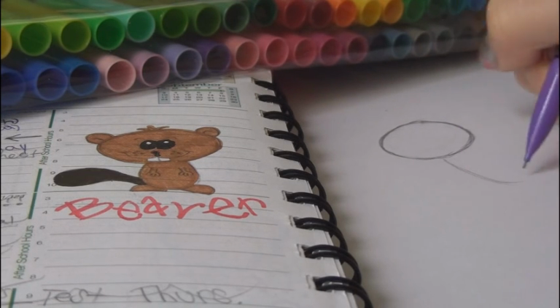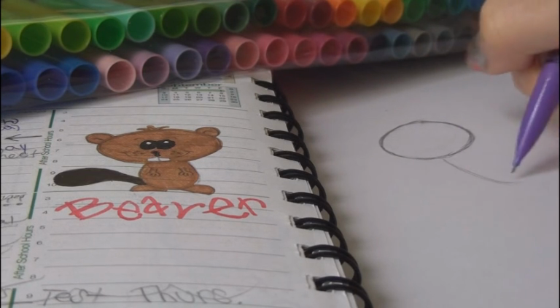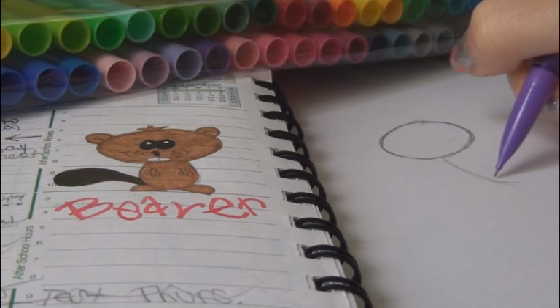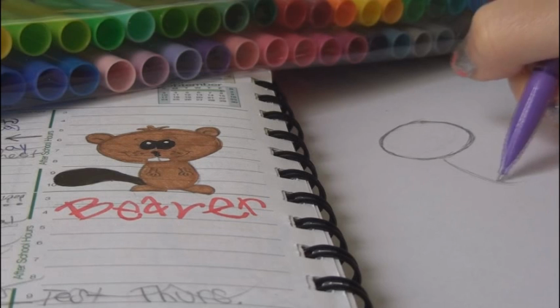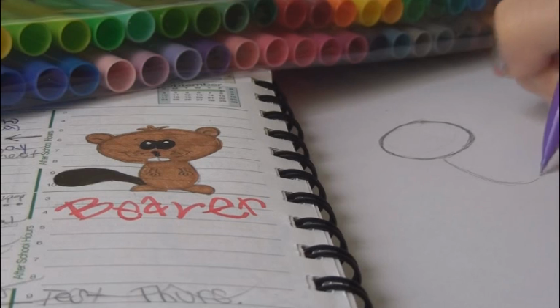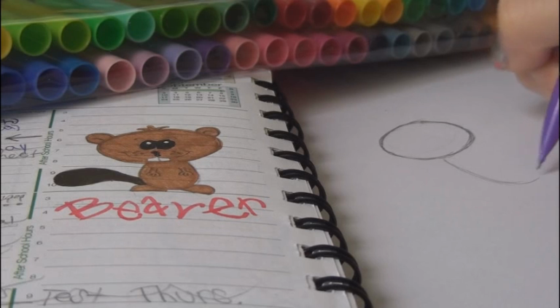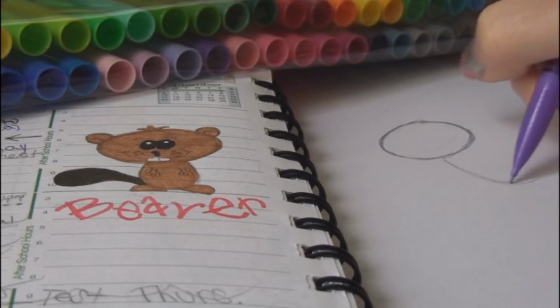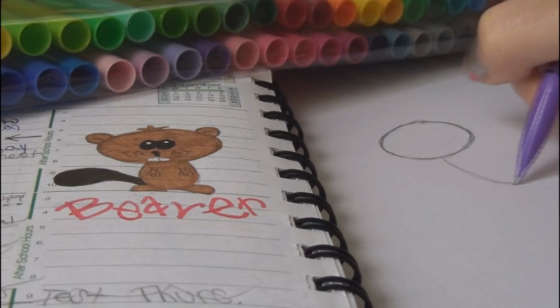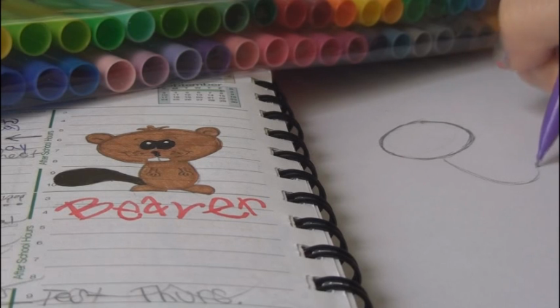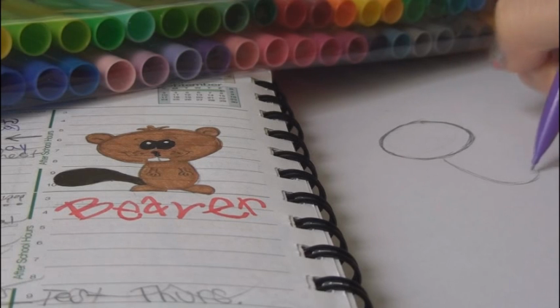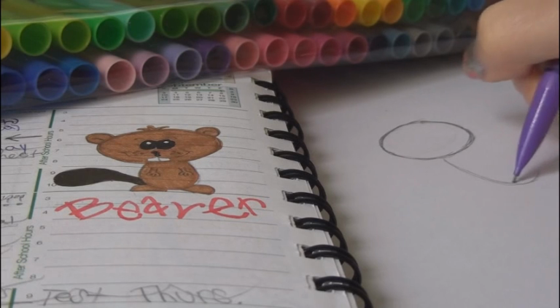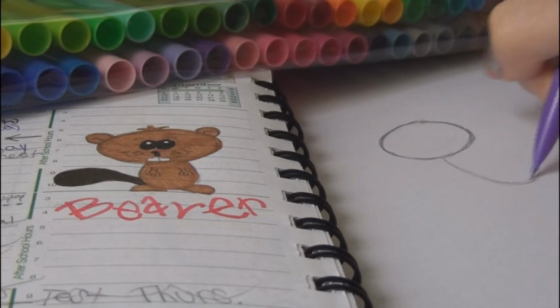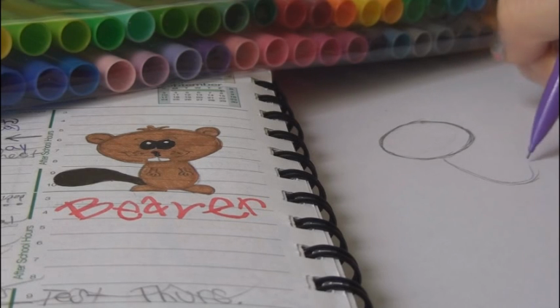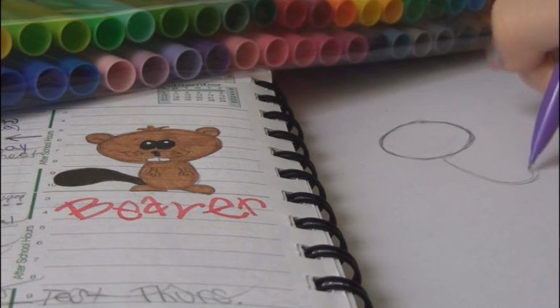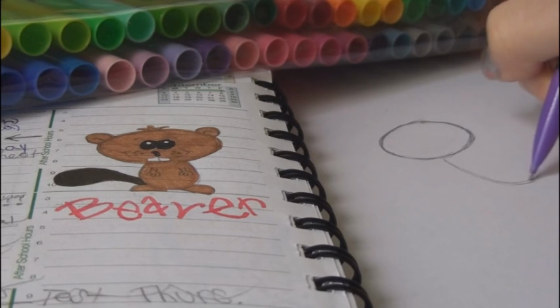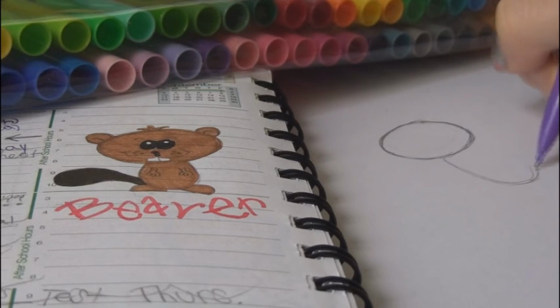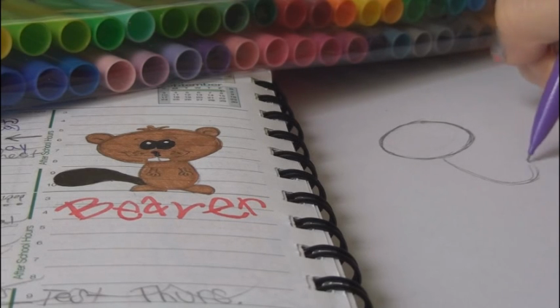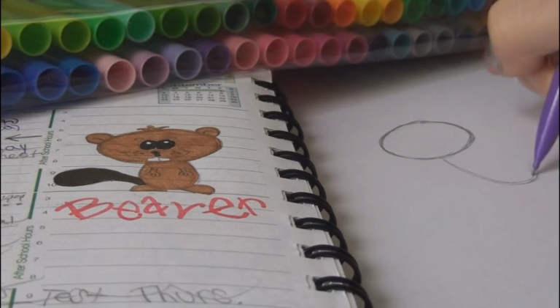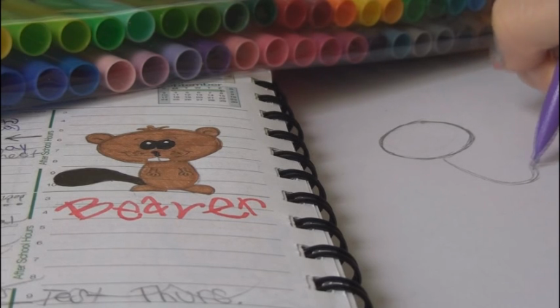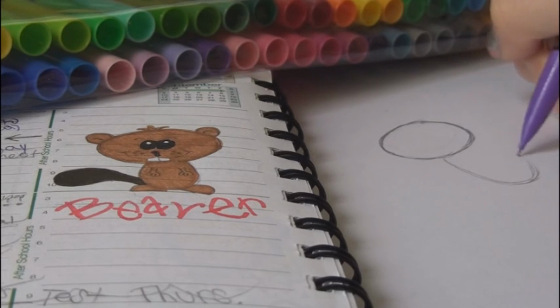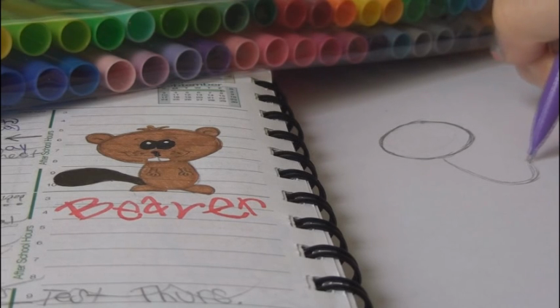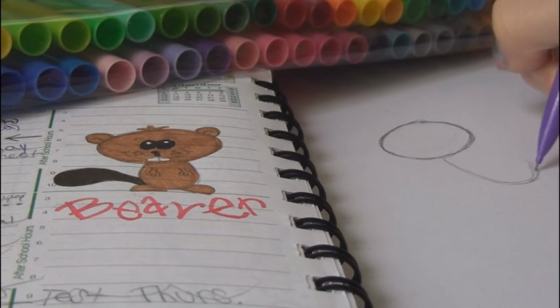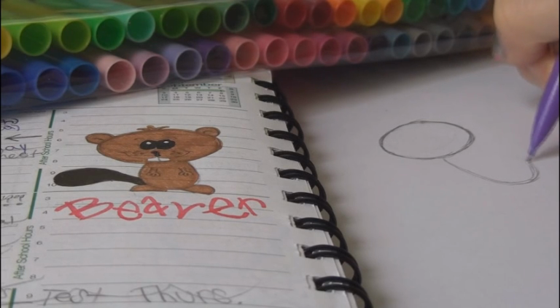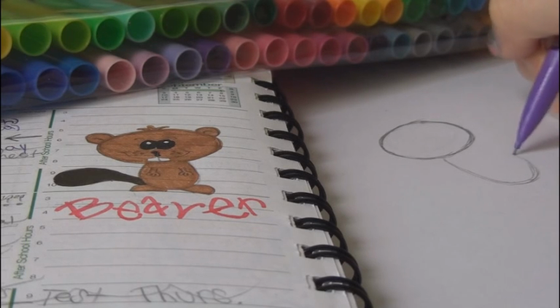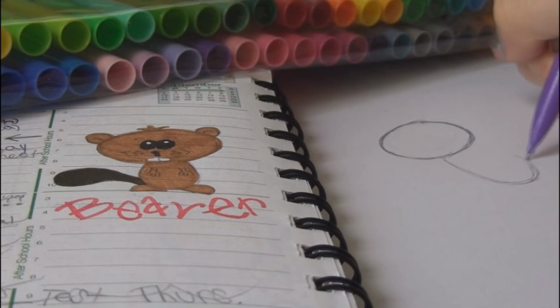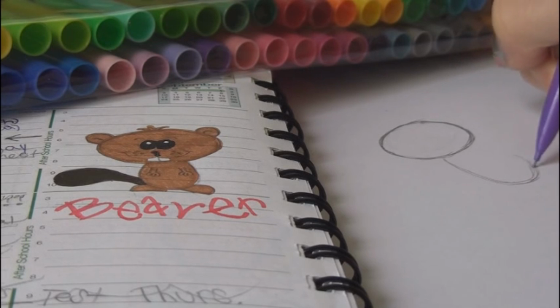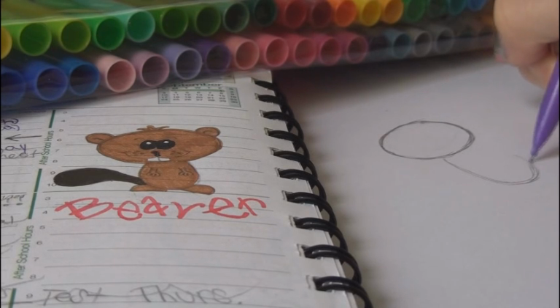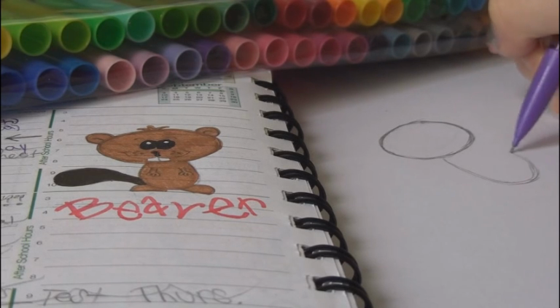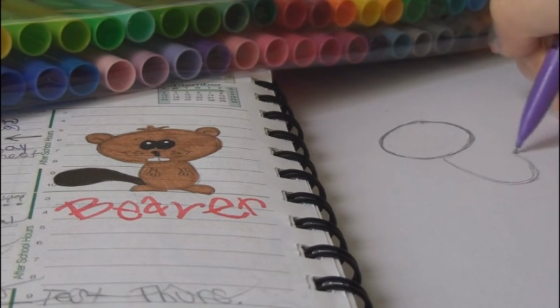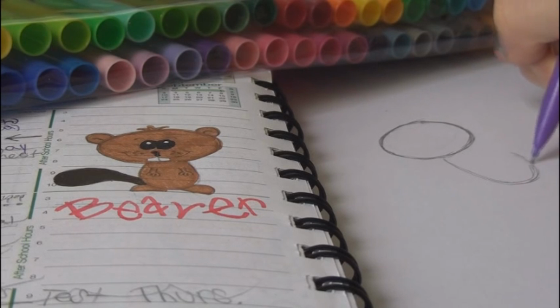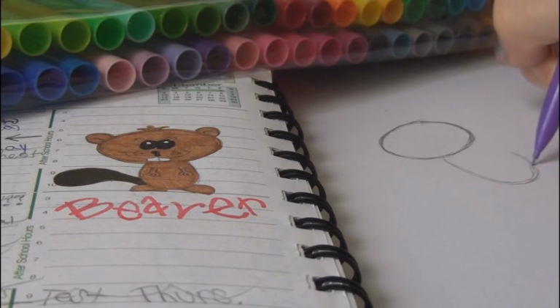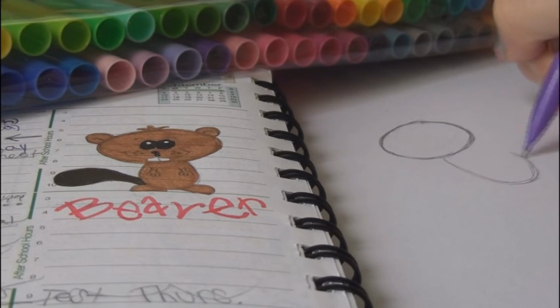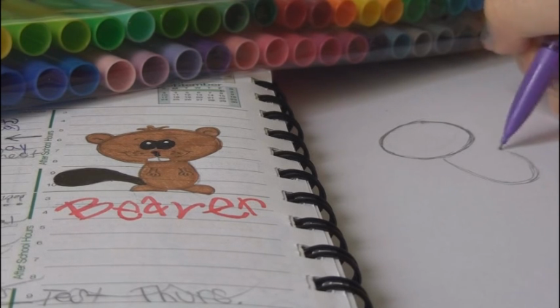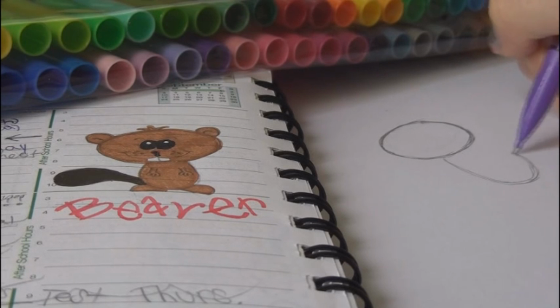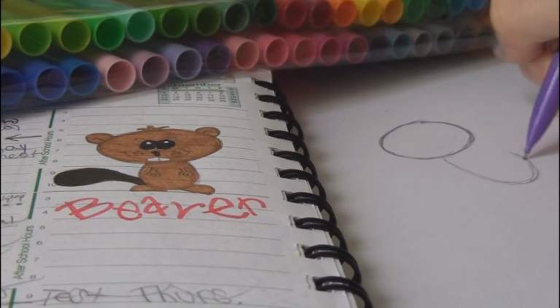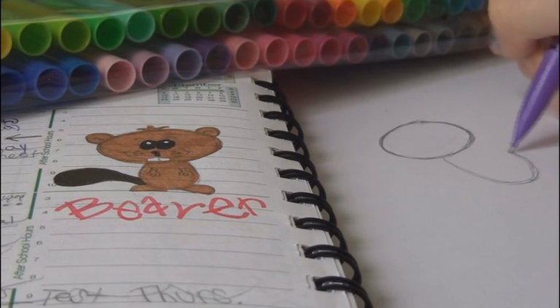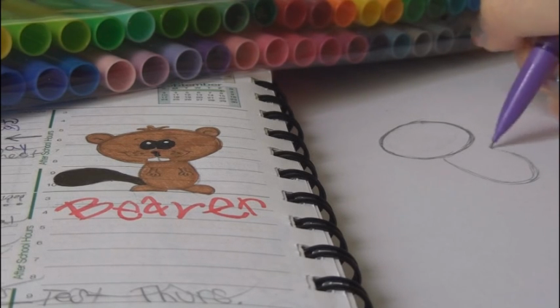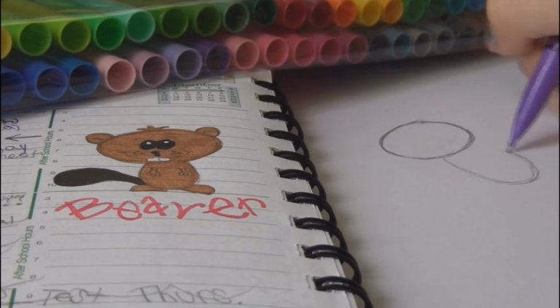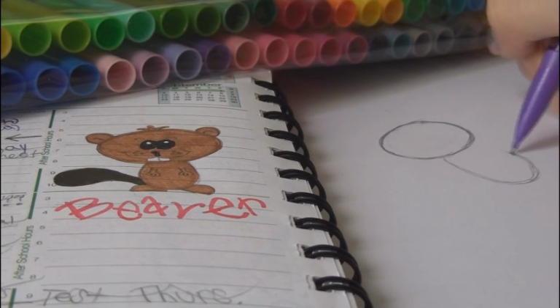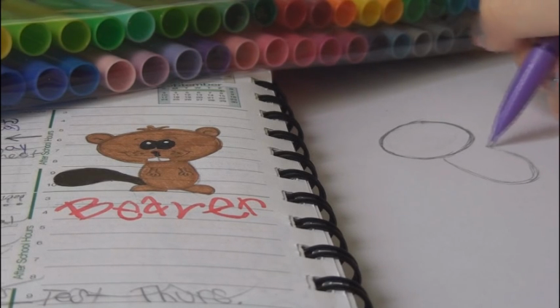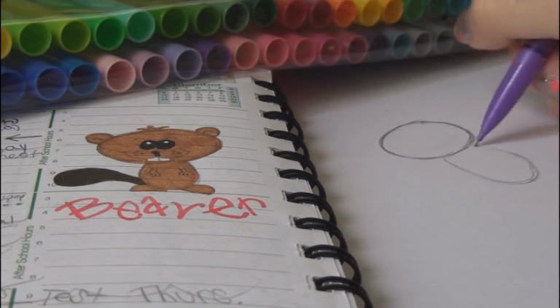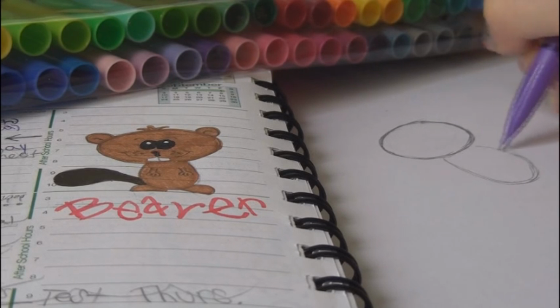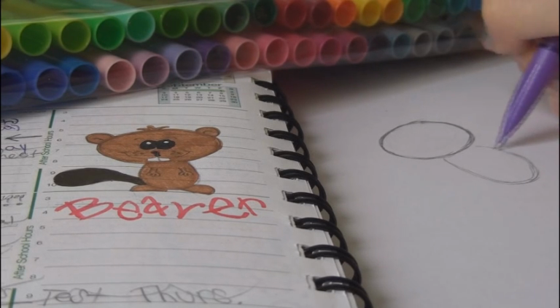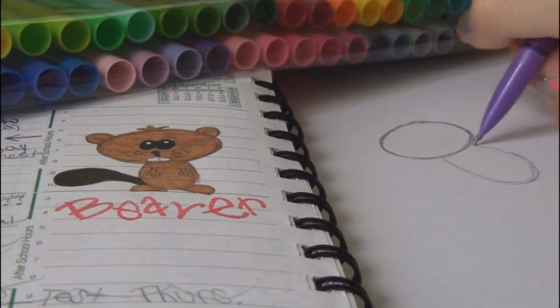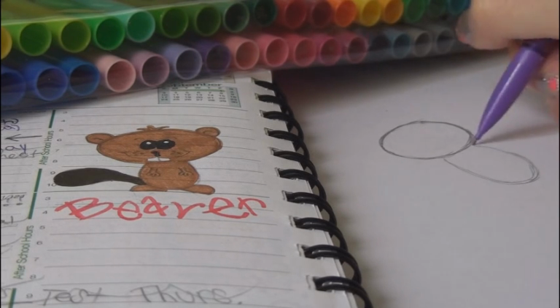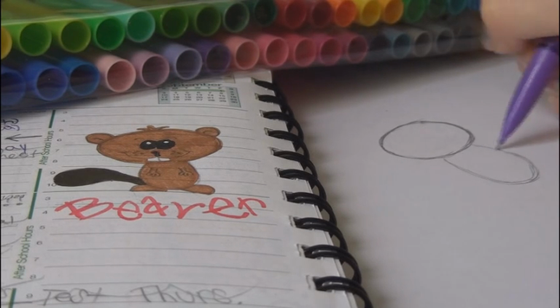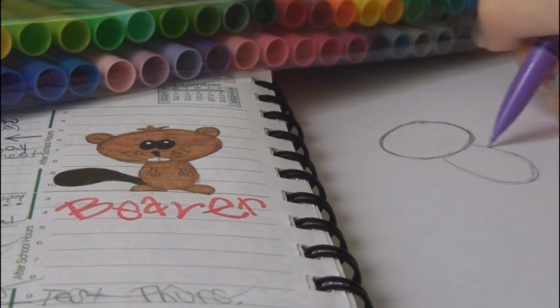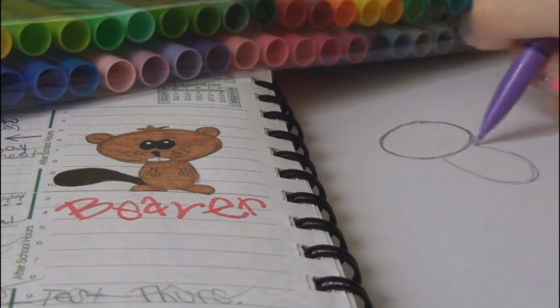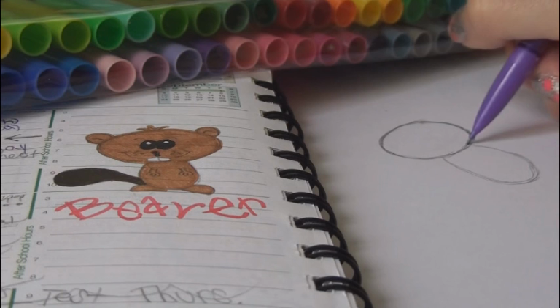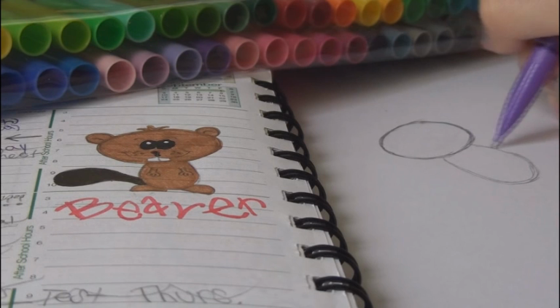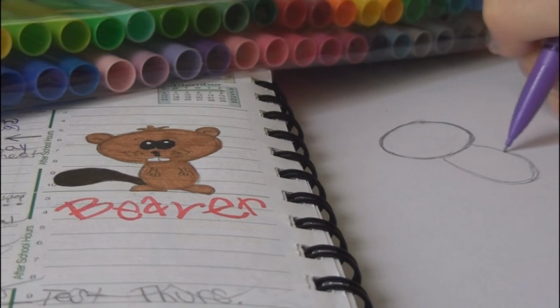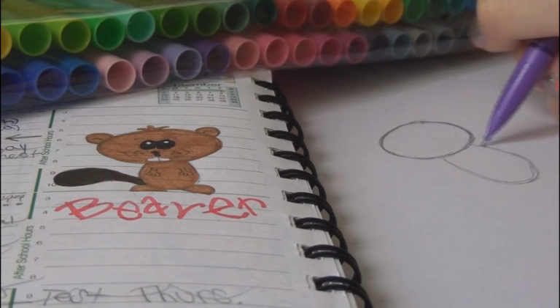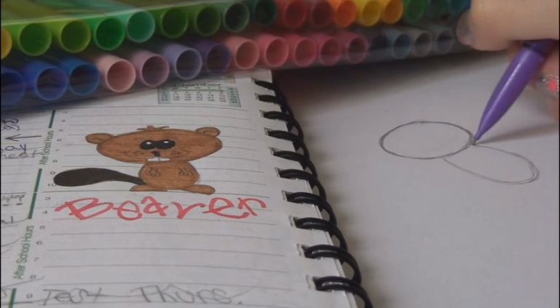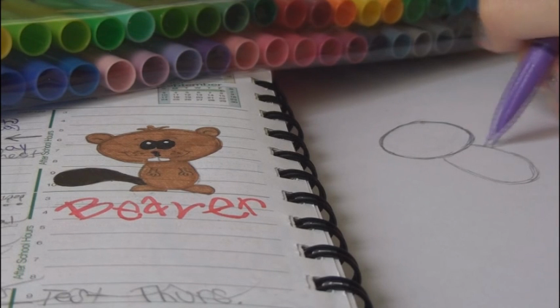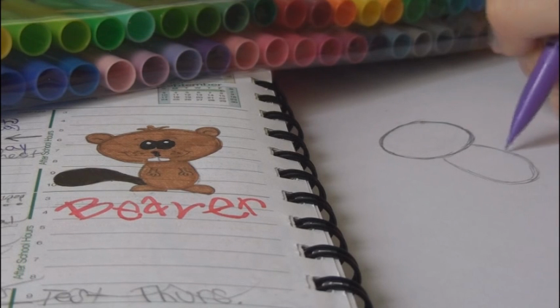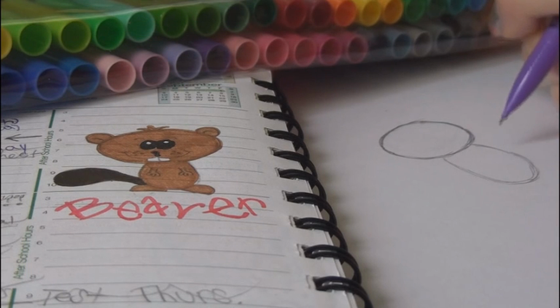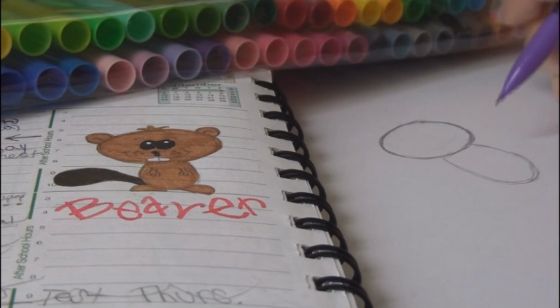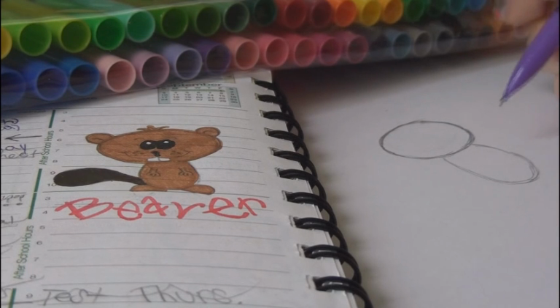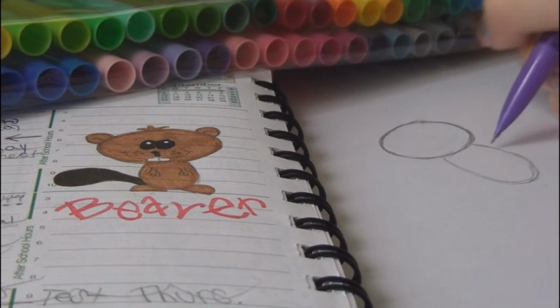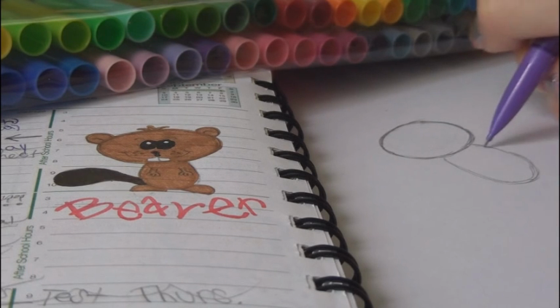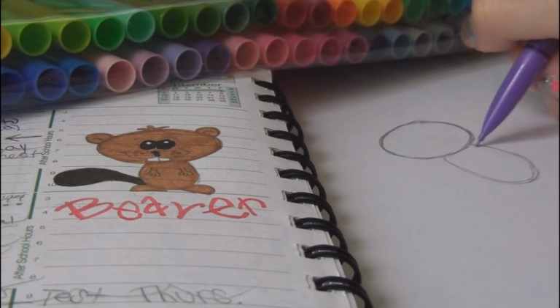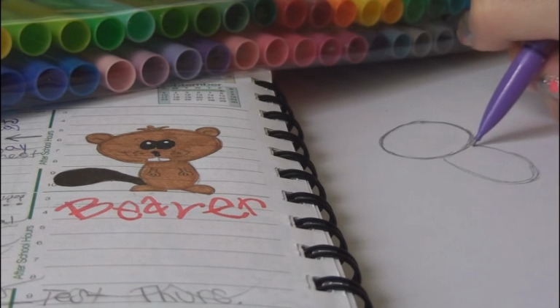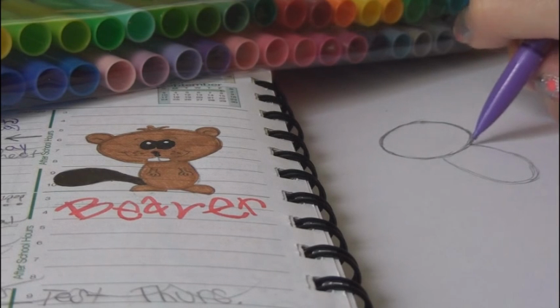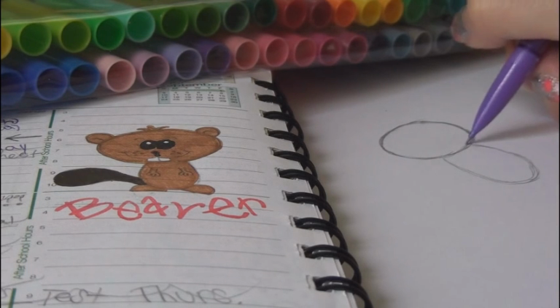Just draw it coming out from the head like this.